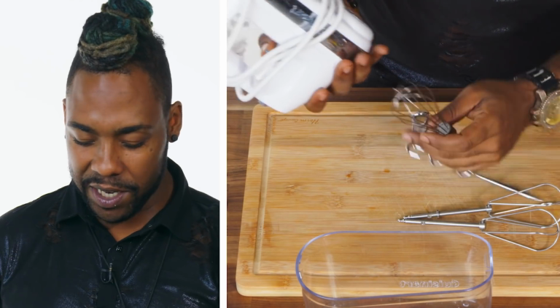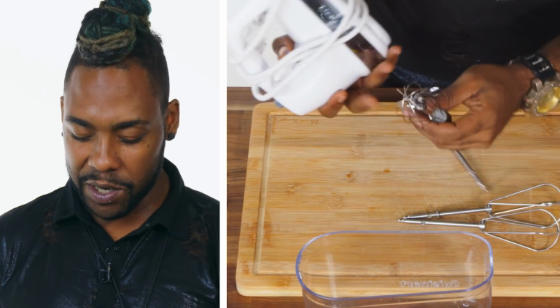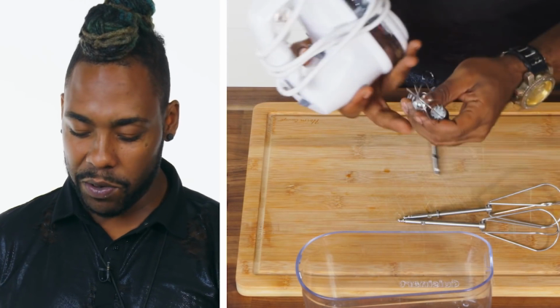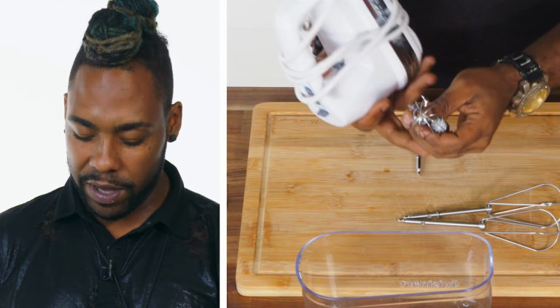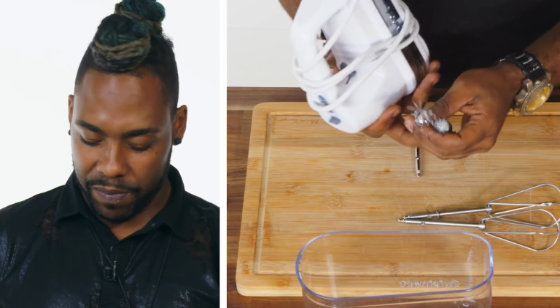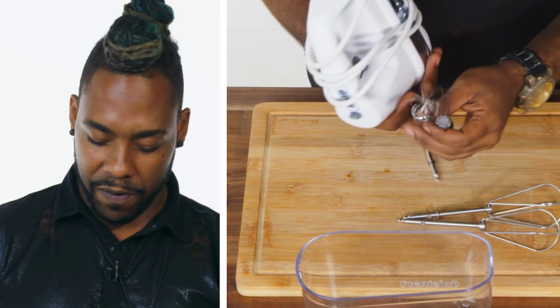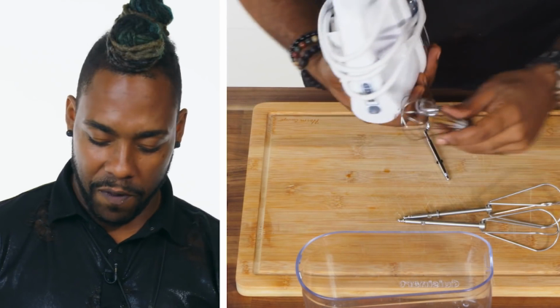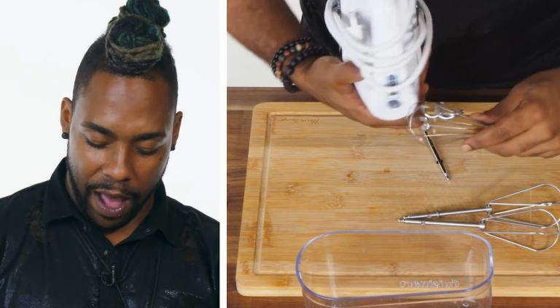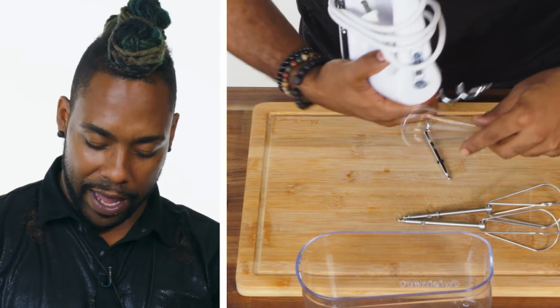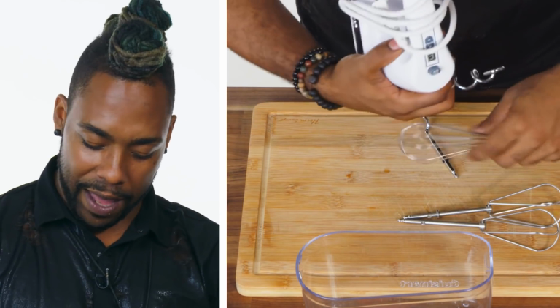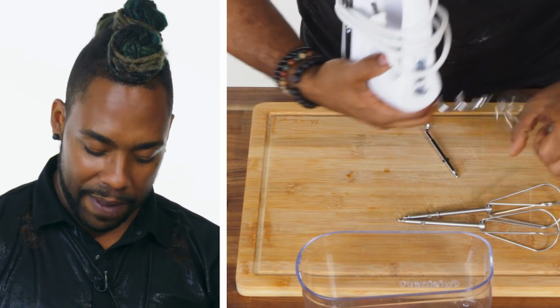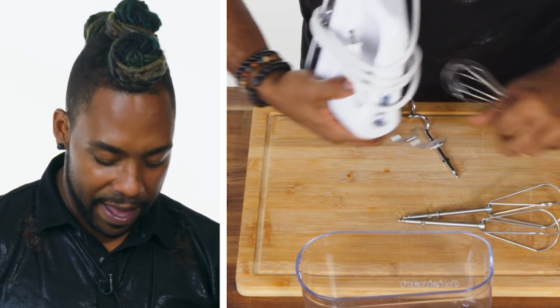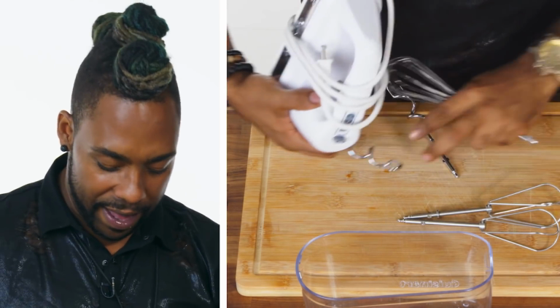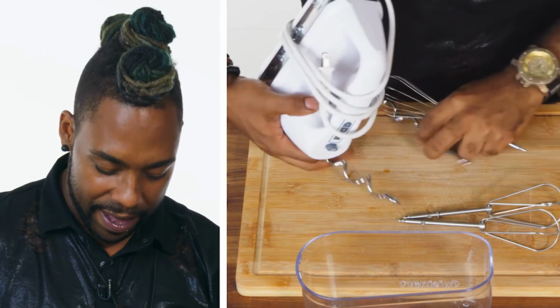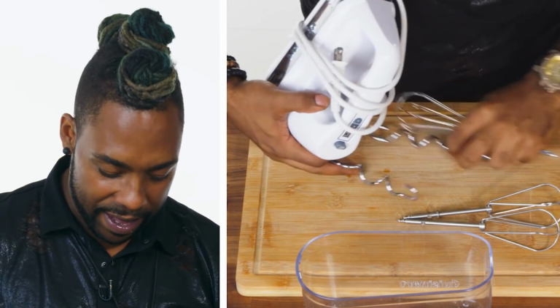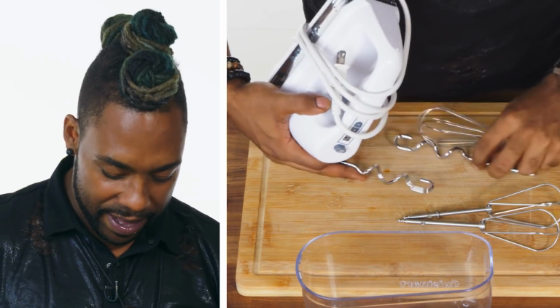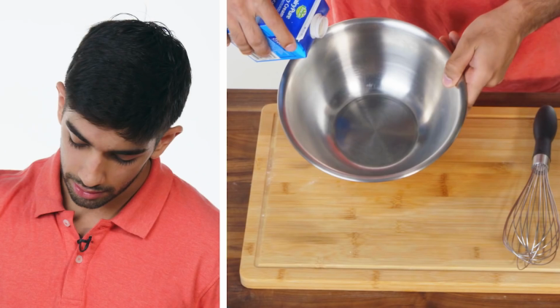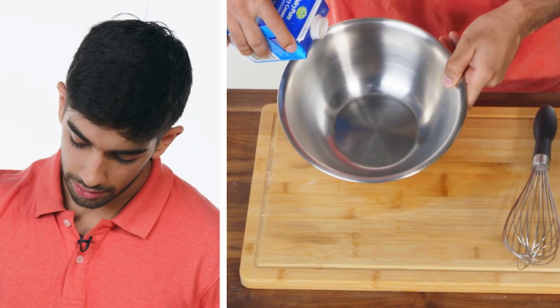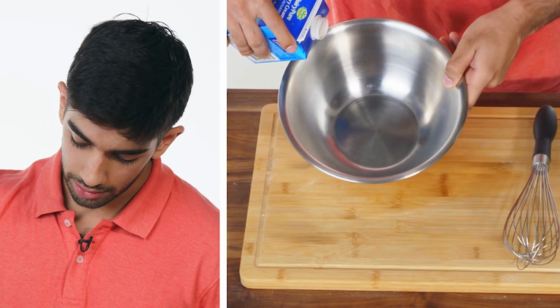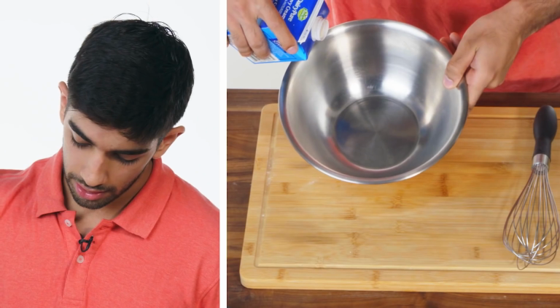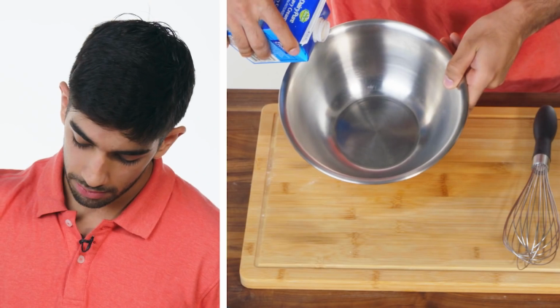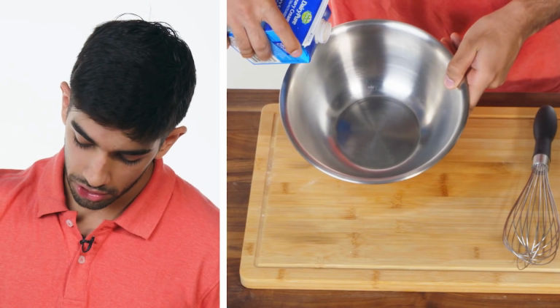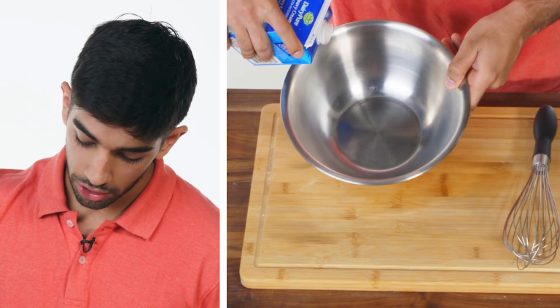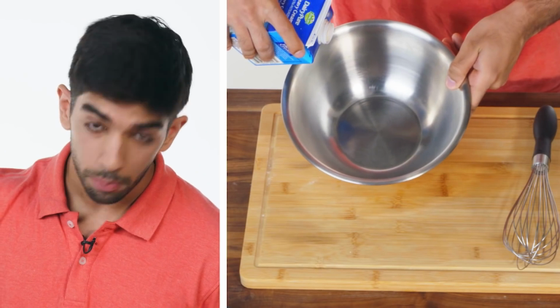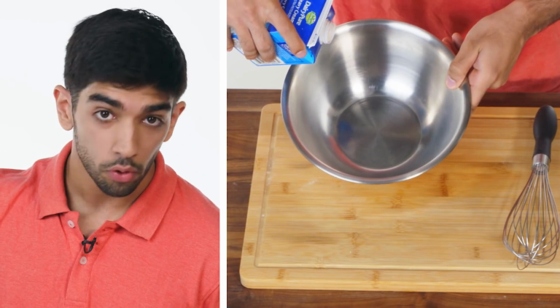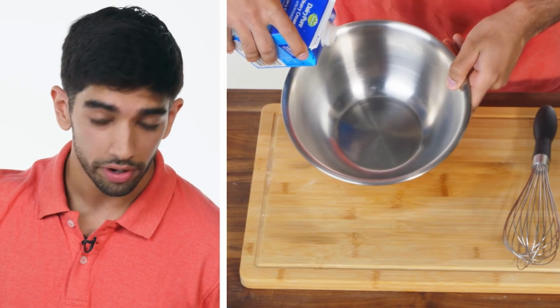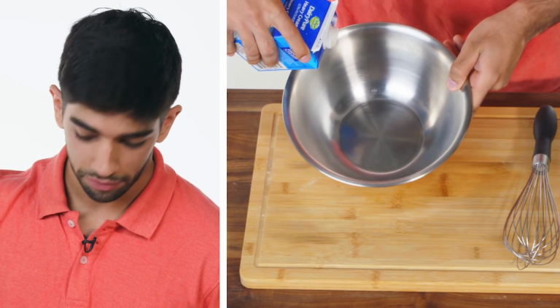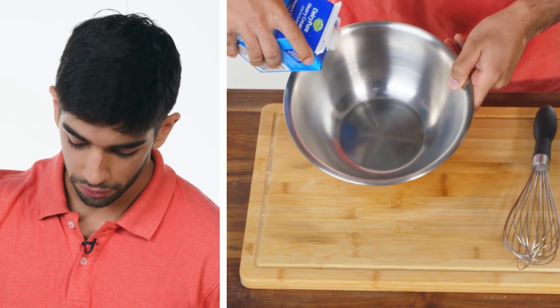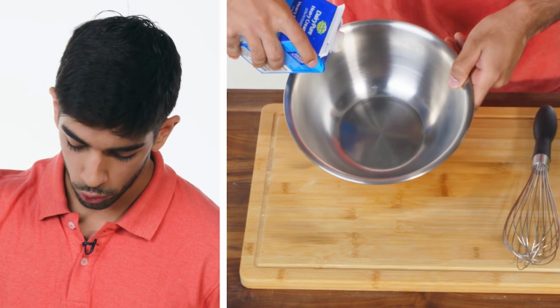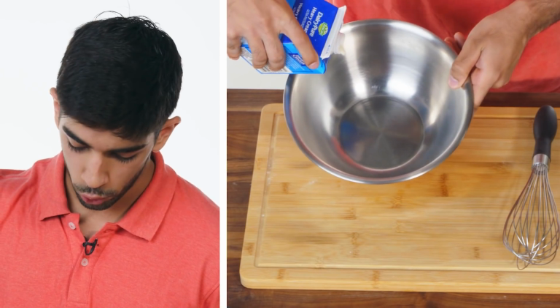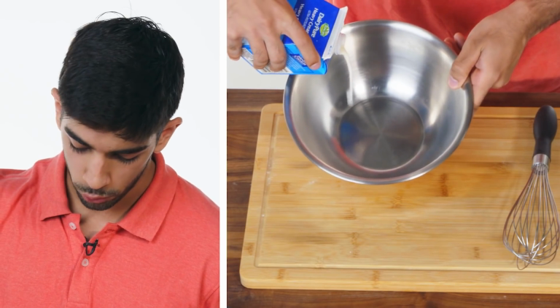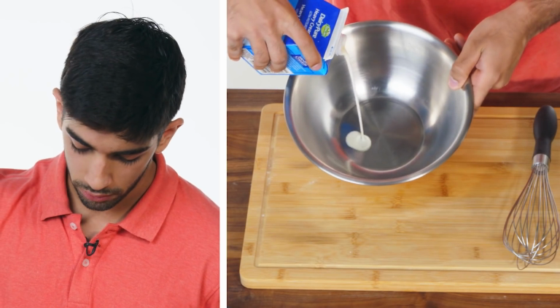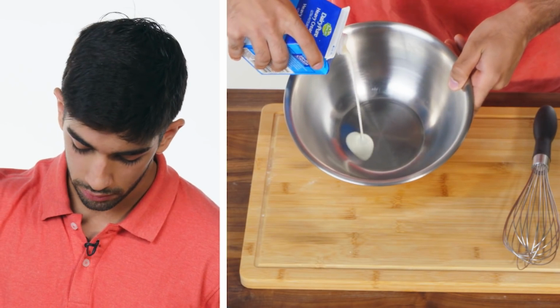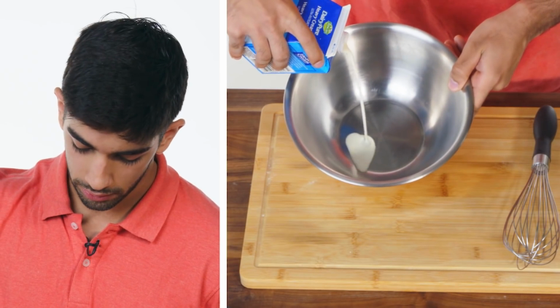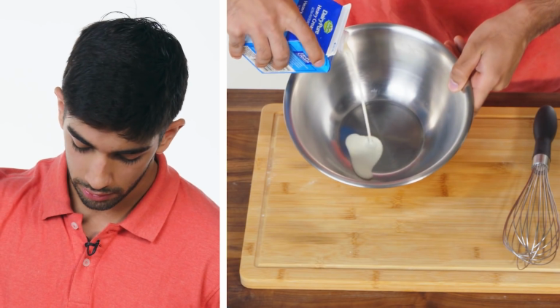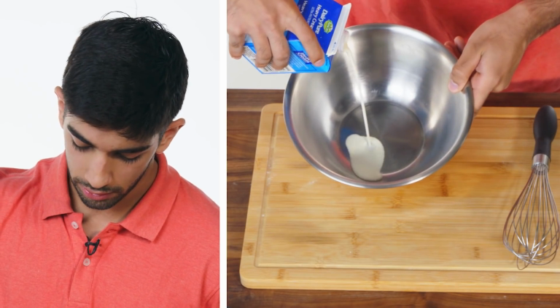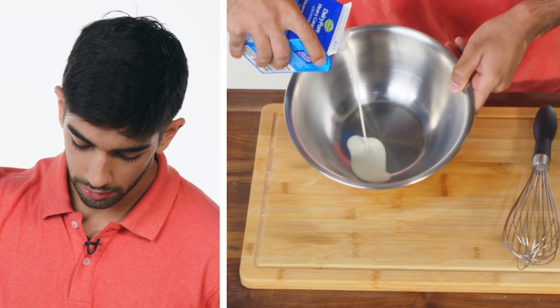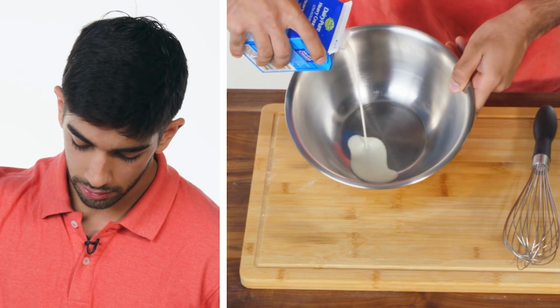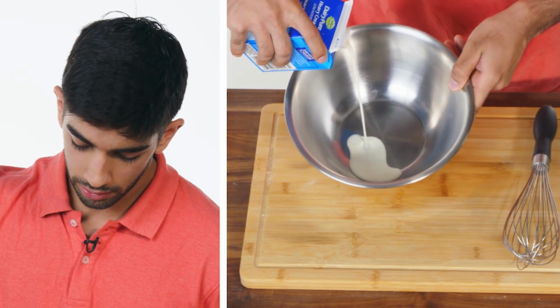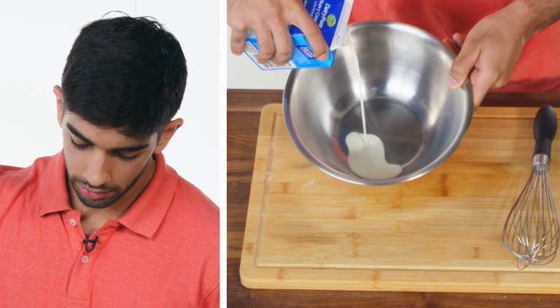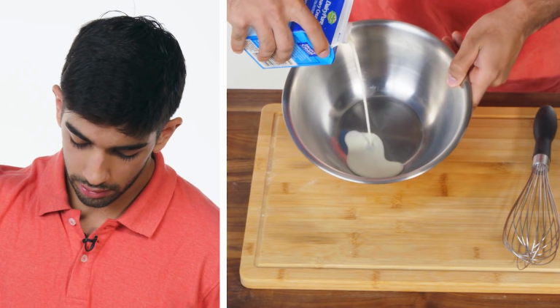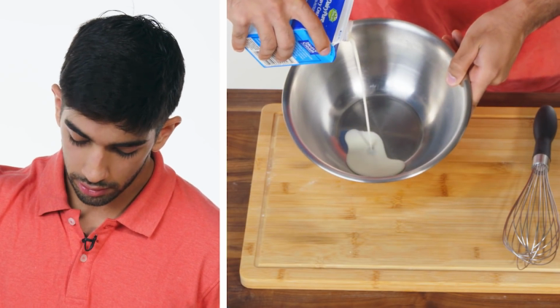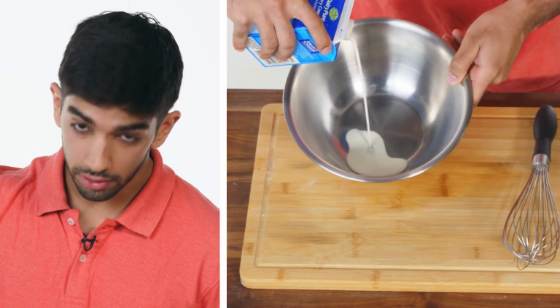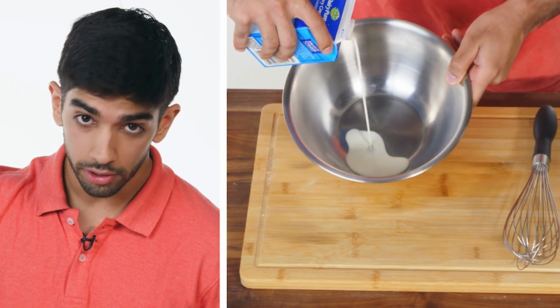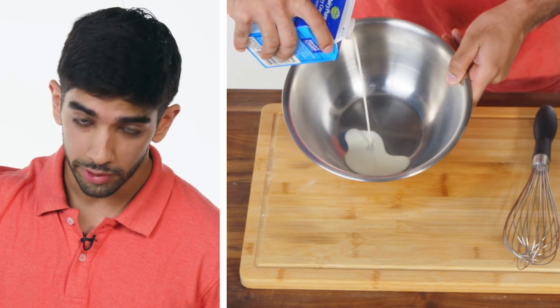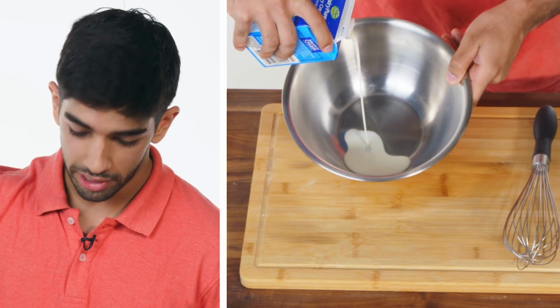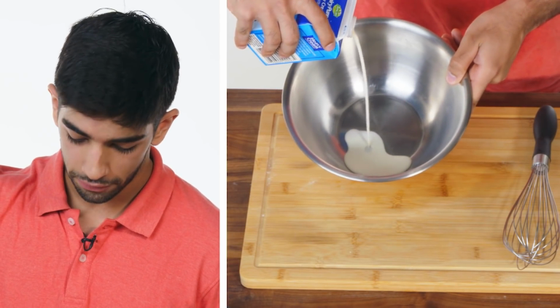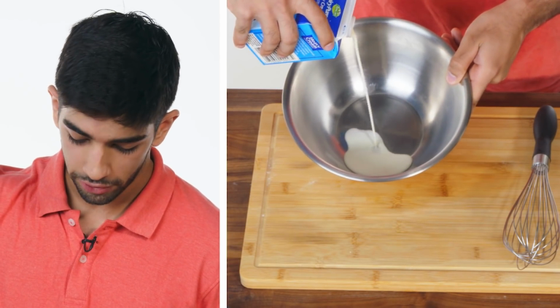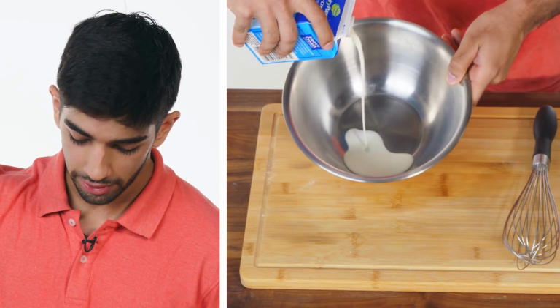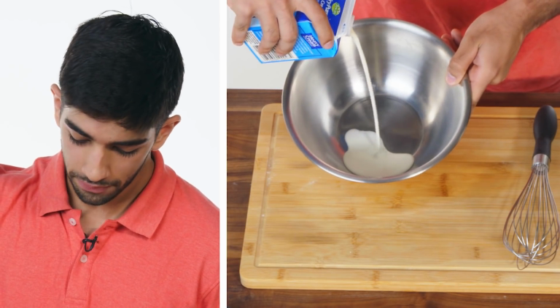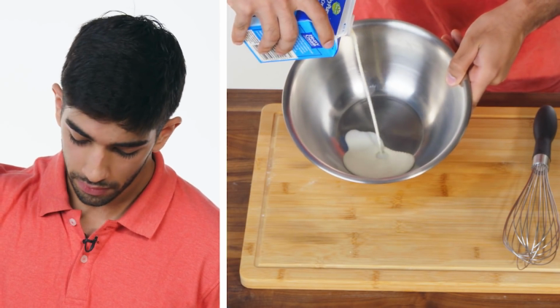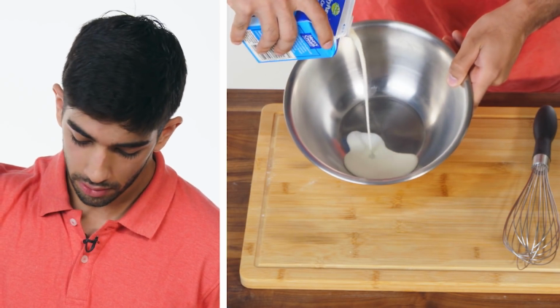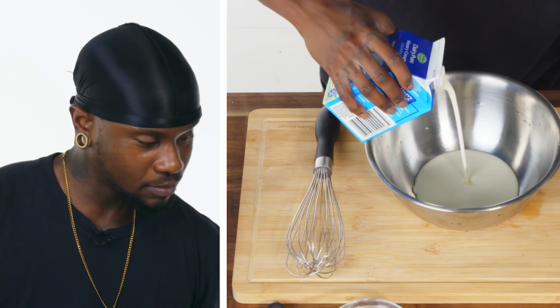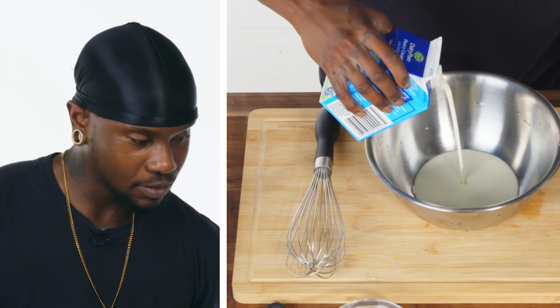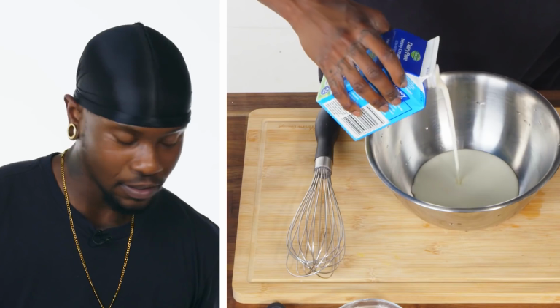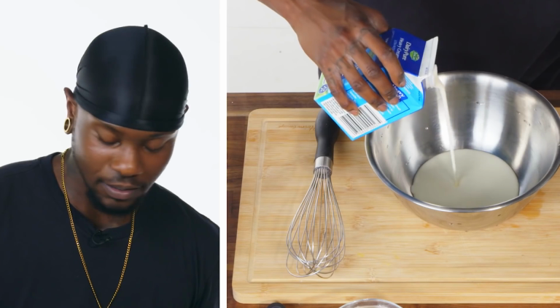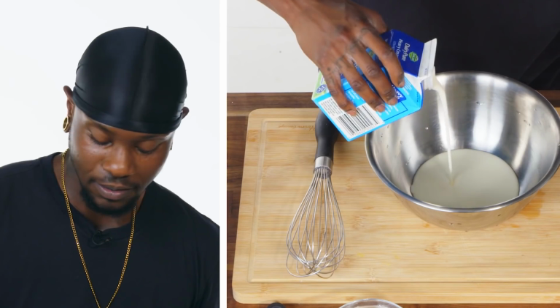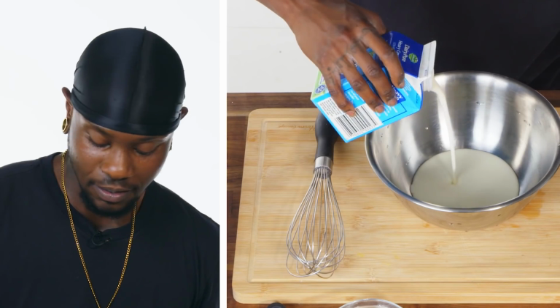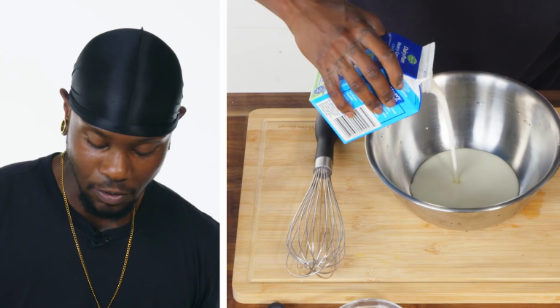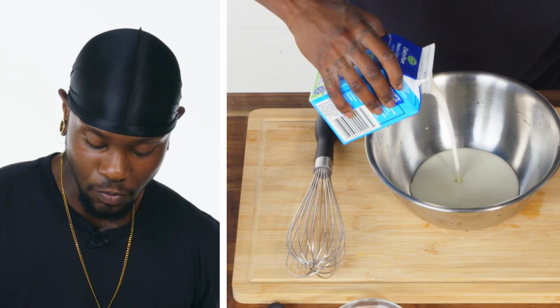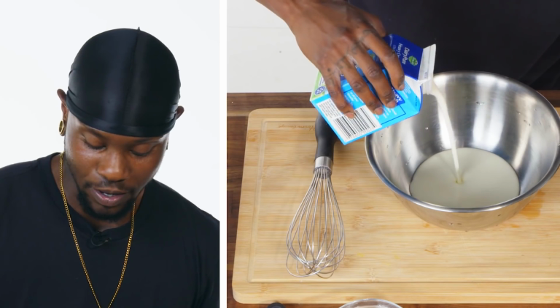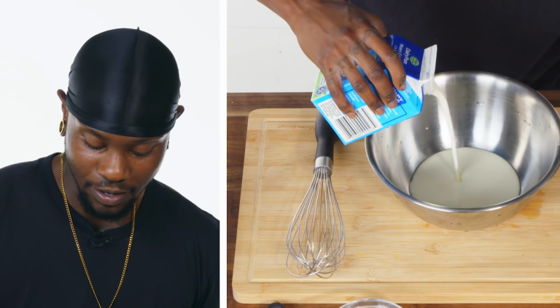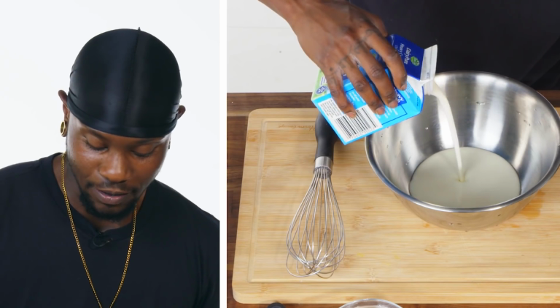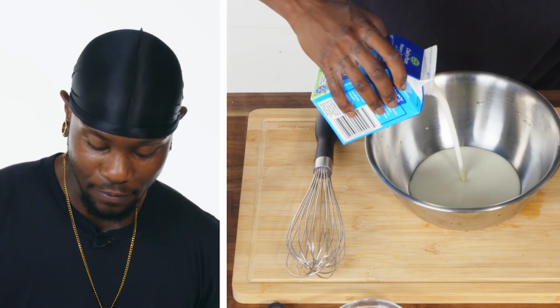I should have Googled this before I came in. I'm just gonna pour in a few units of cream. We're just gonna wing it.